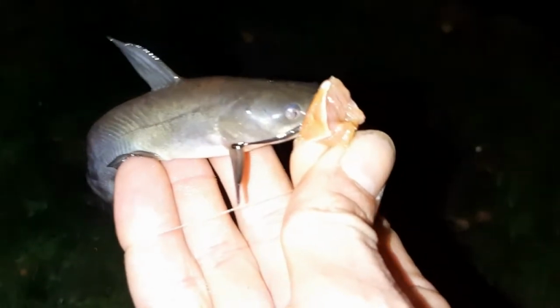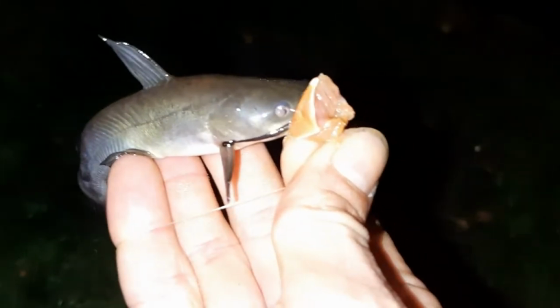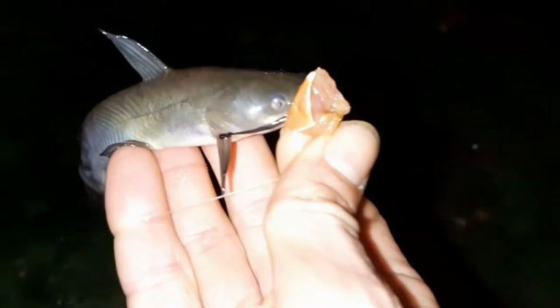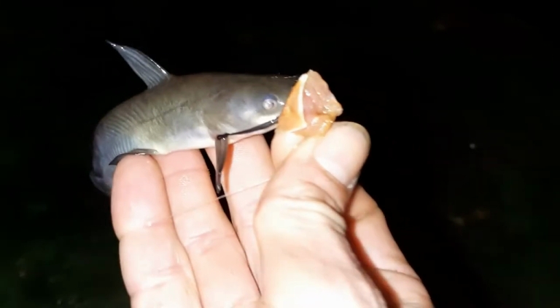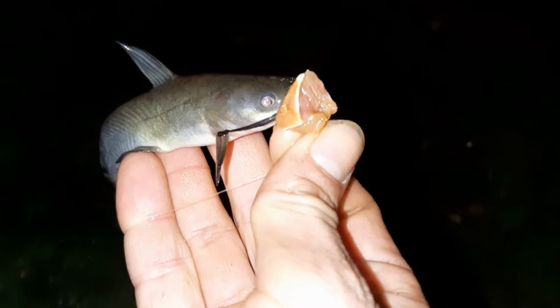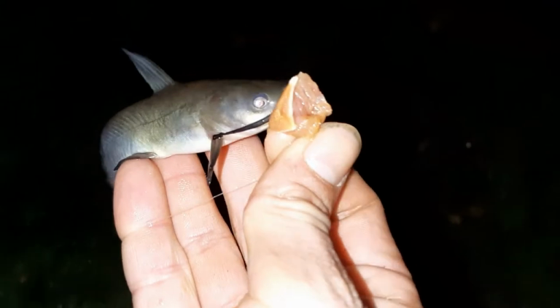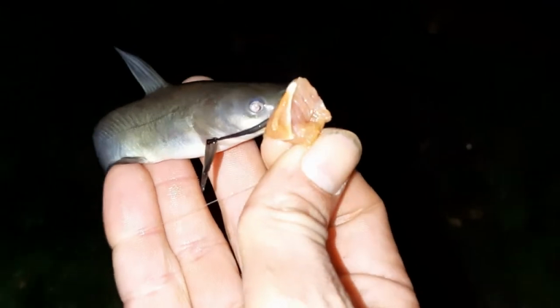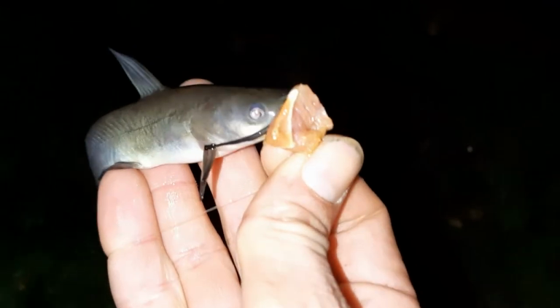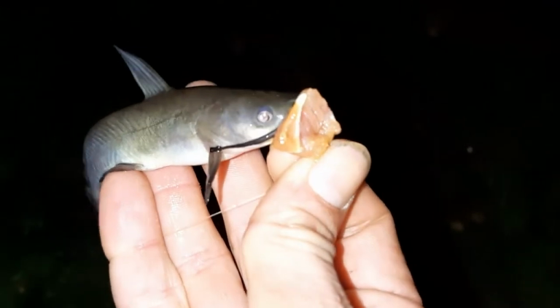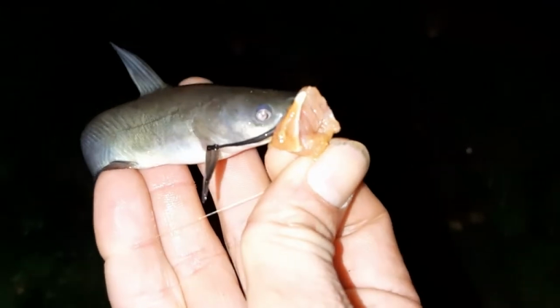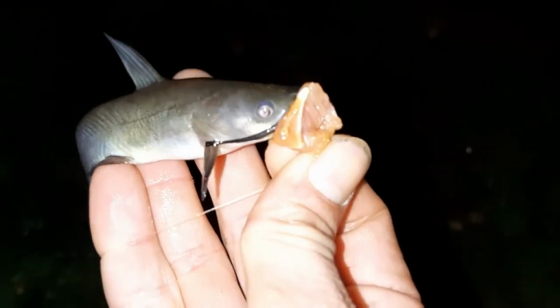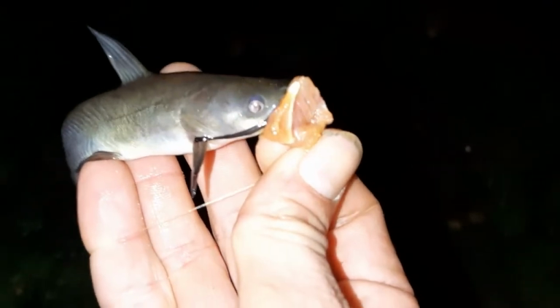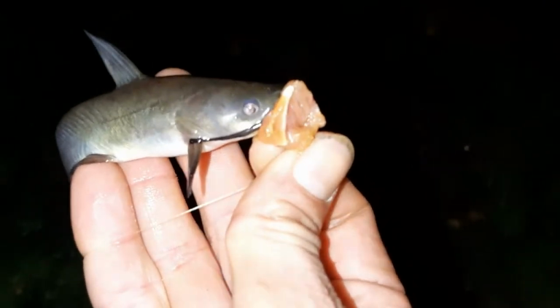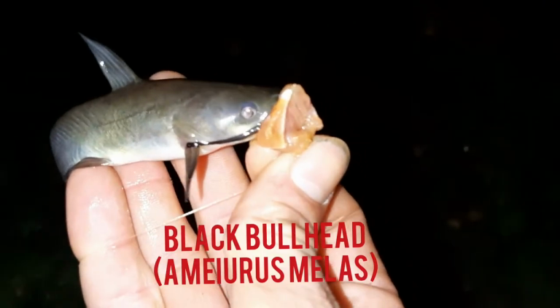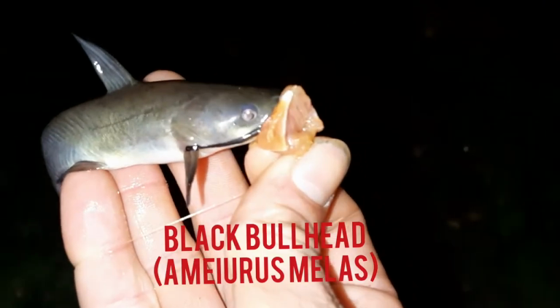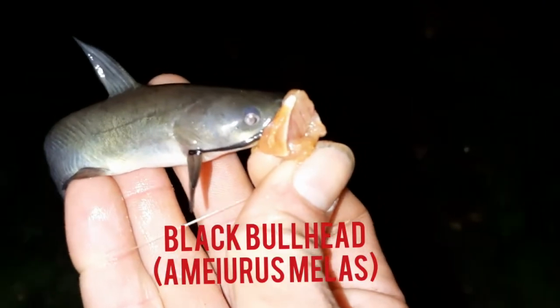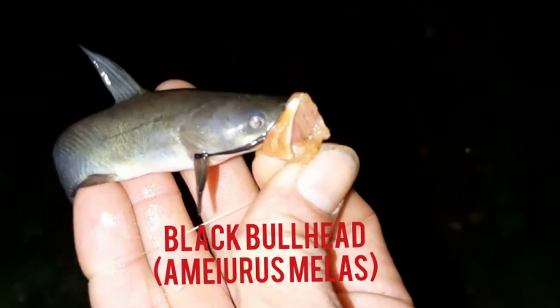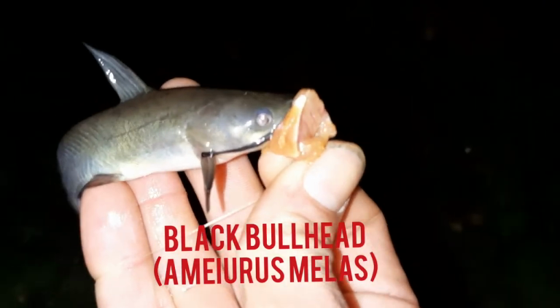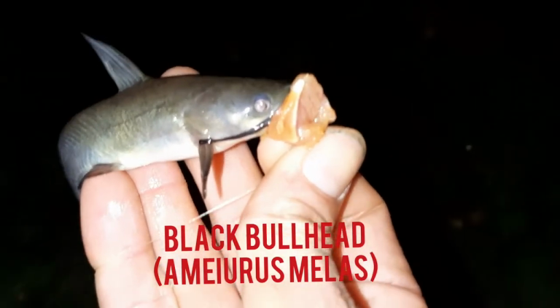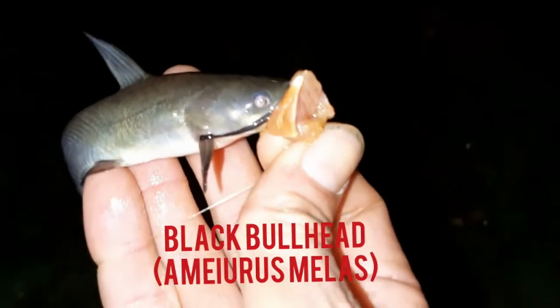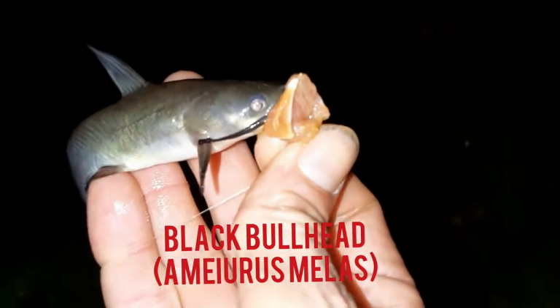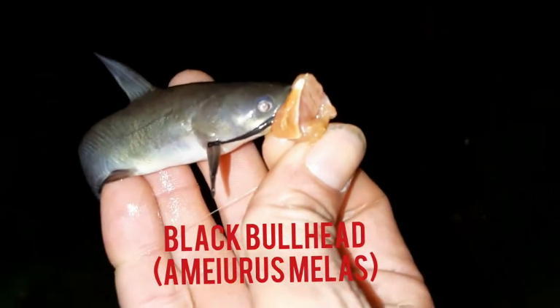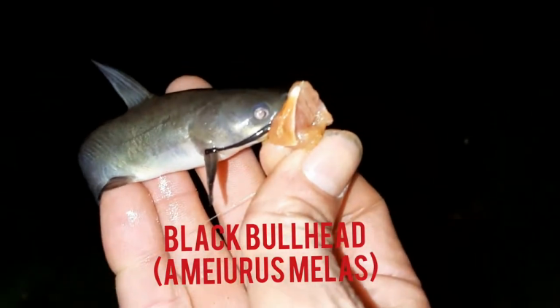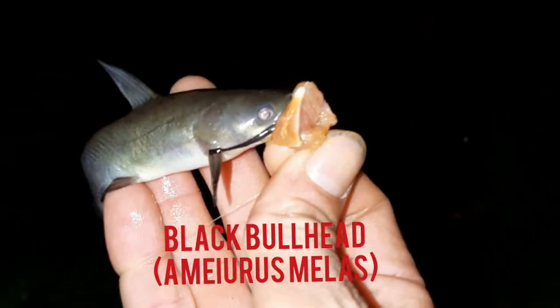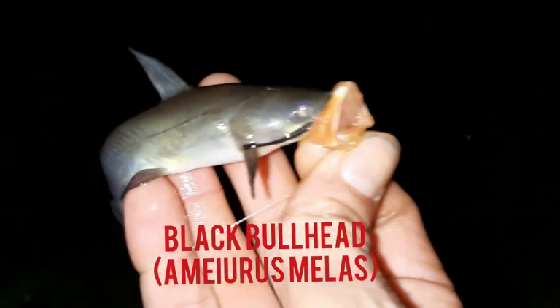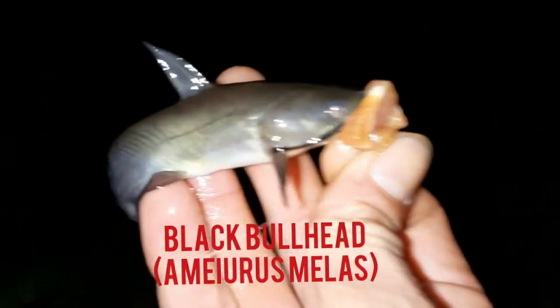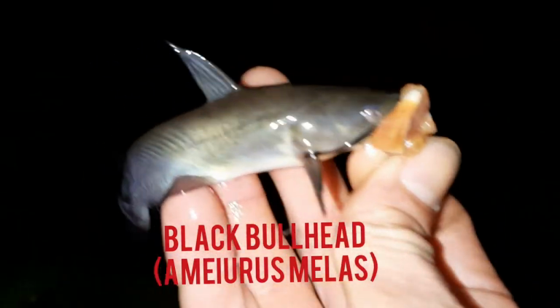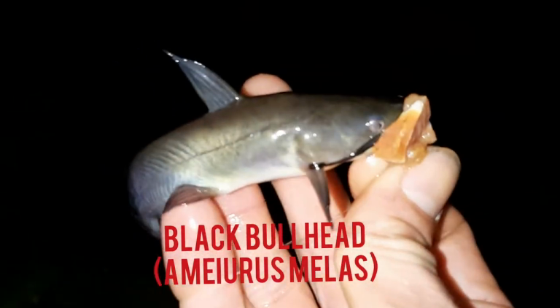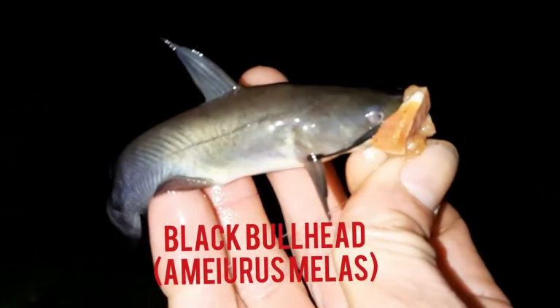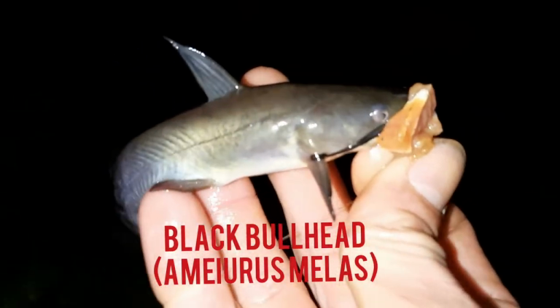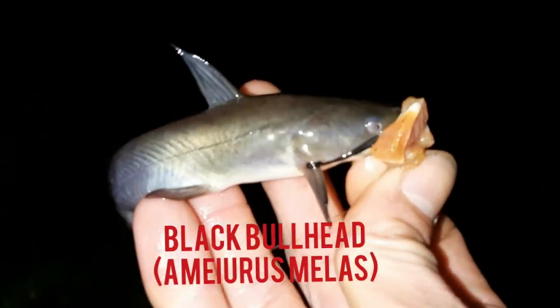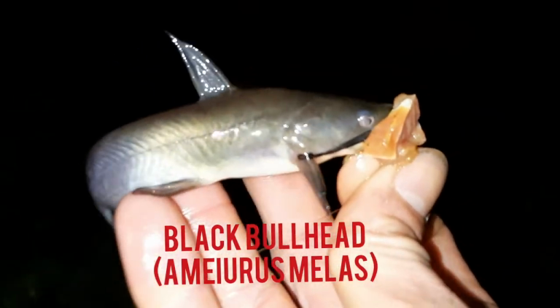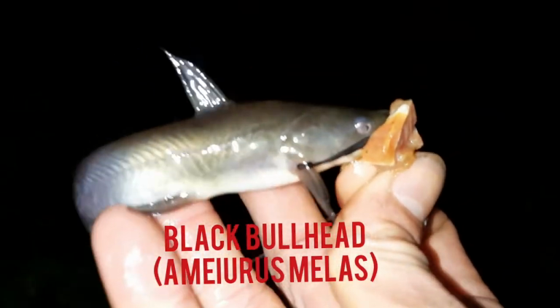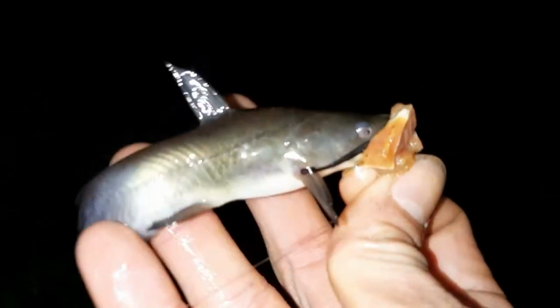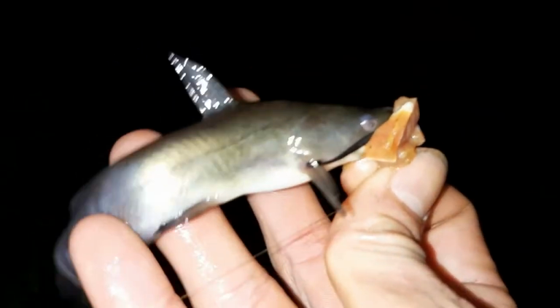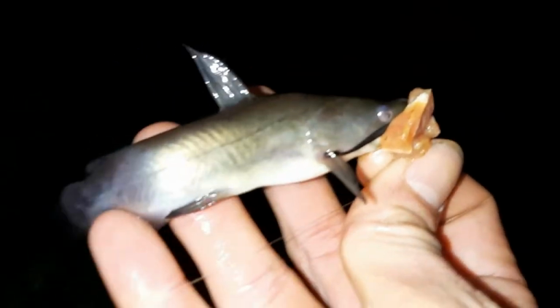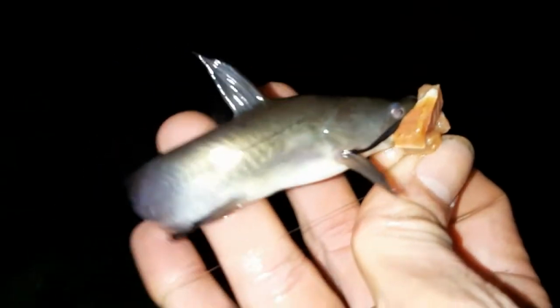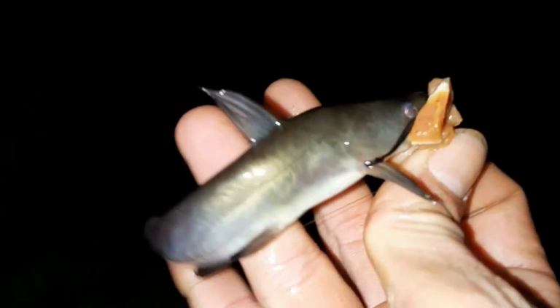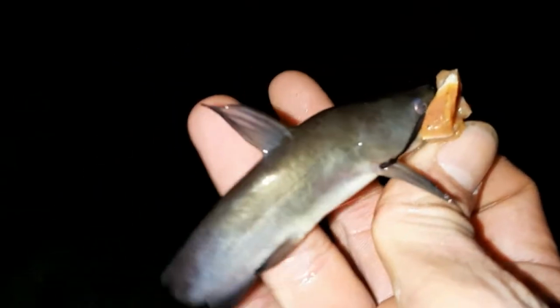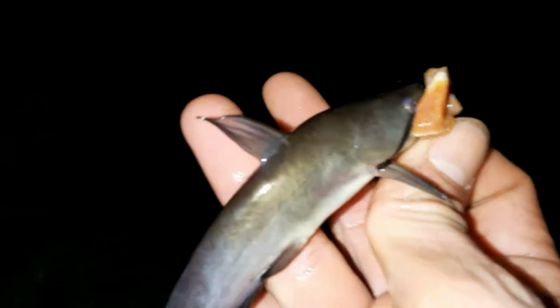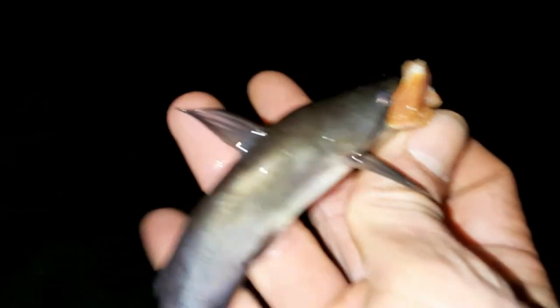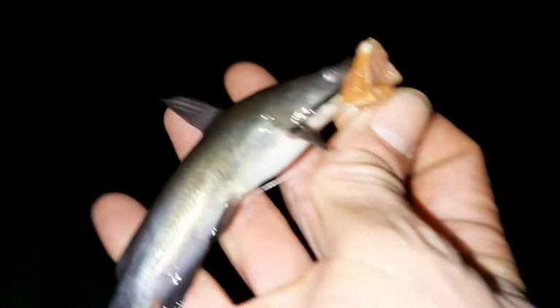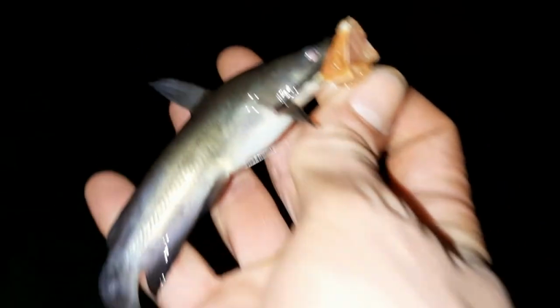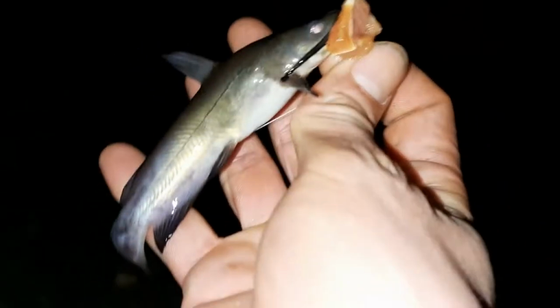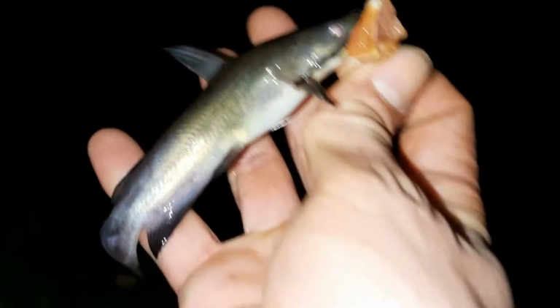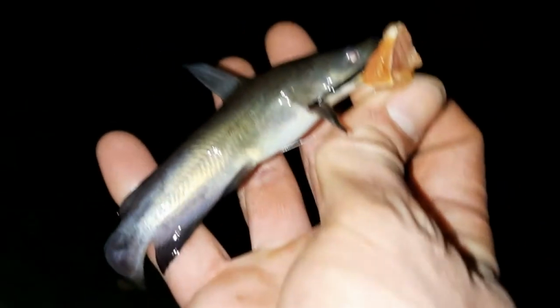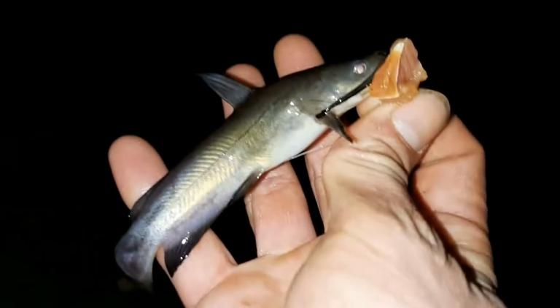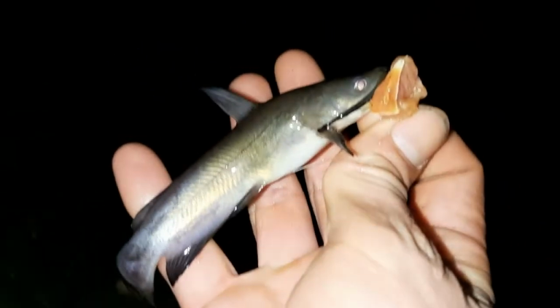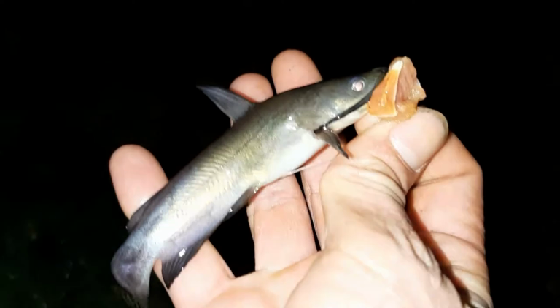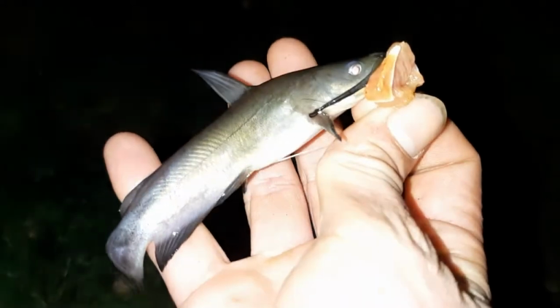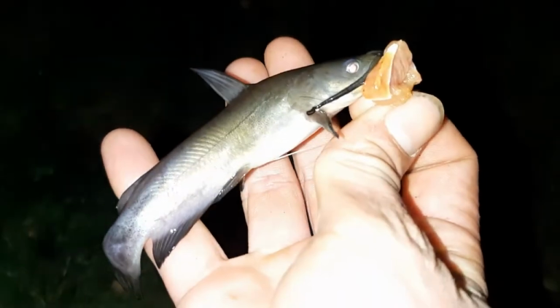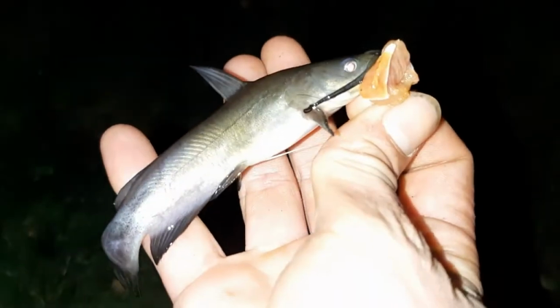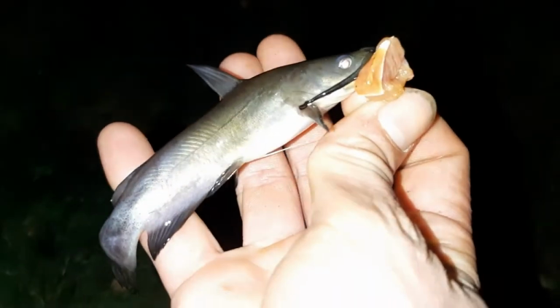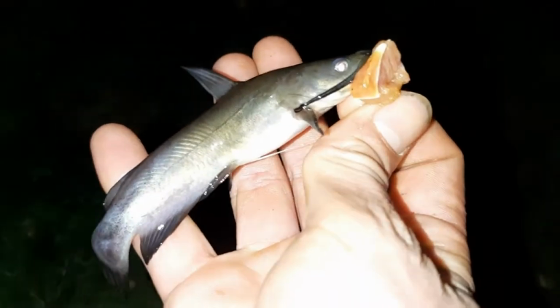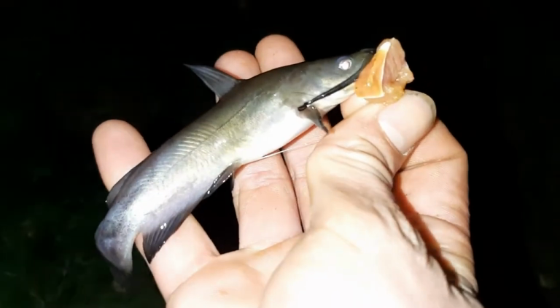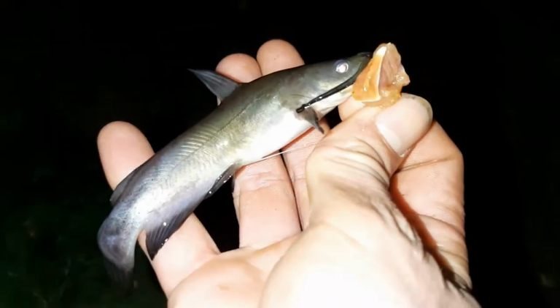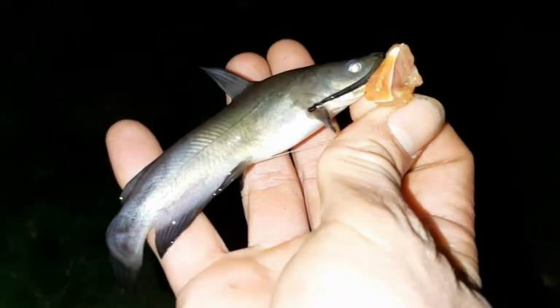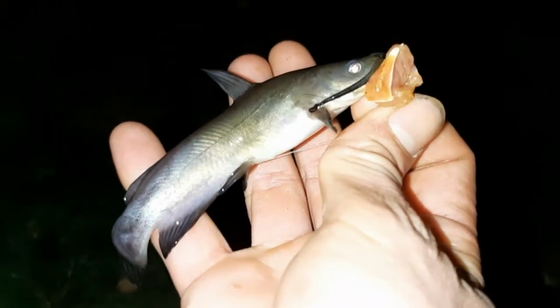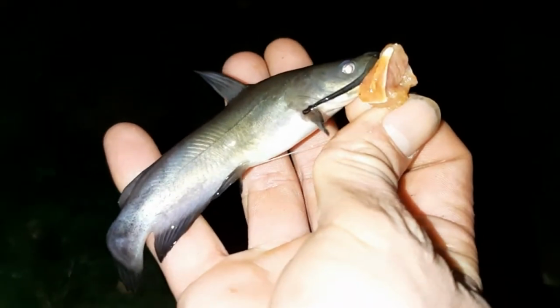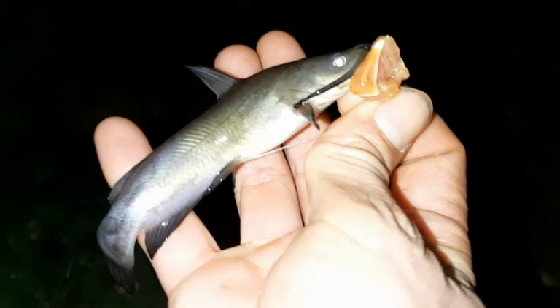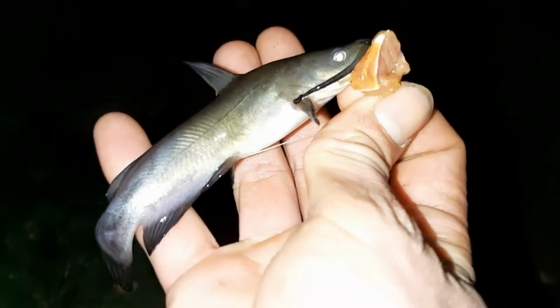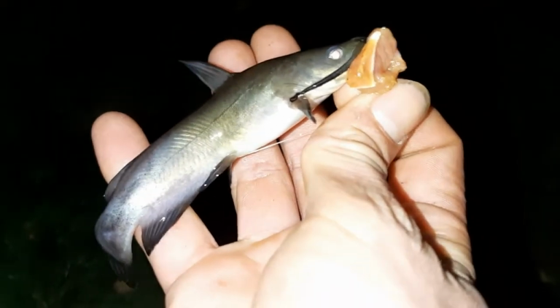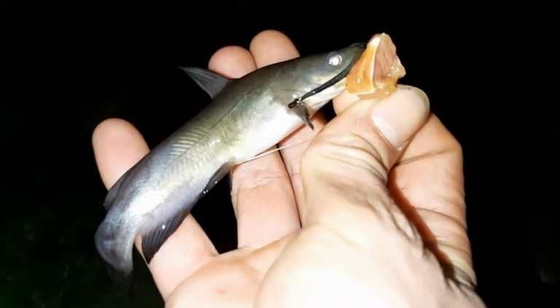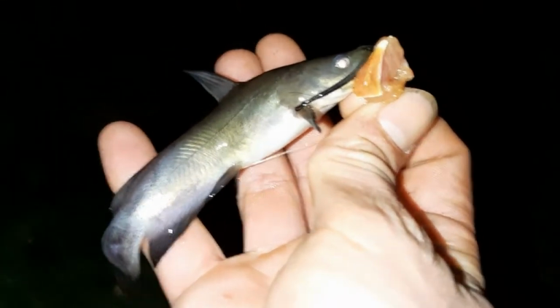First little black bullhead on the shawarma. Means it's working. Nice.